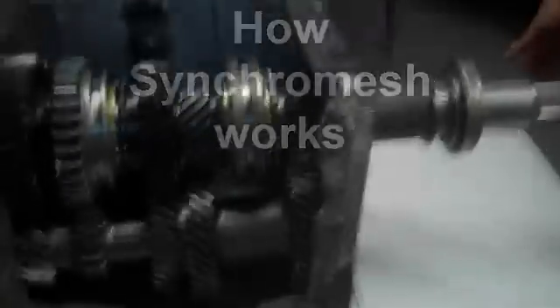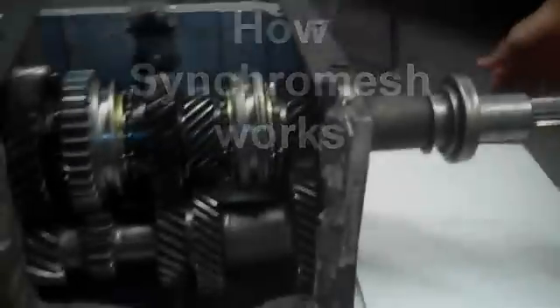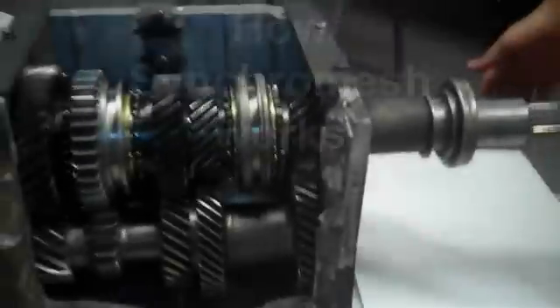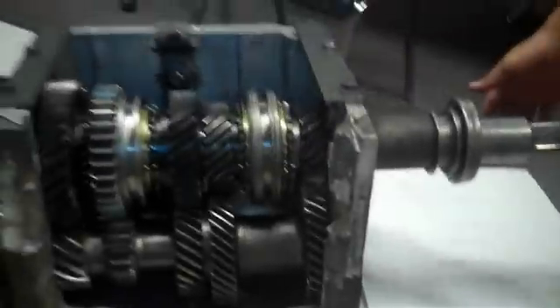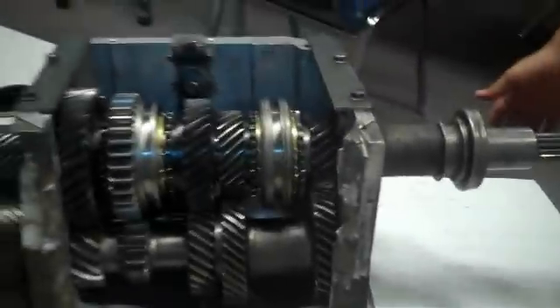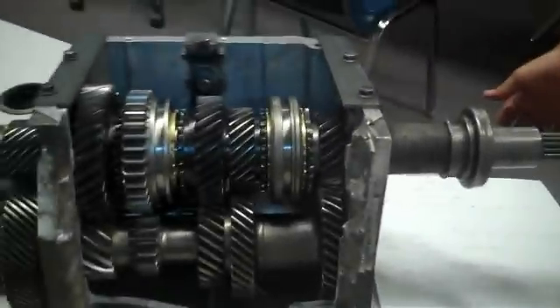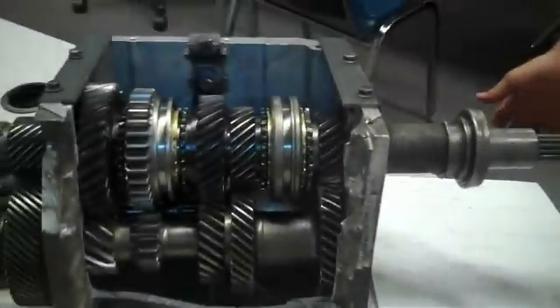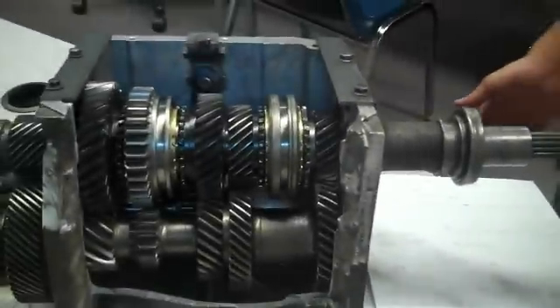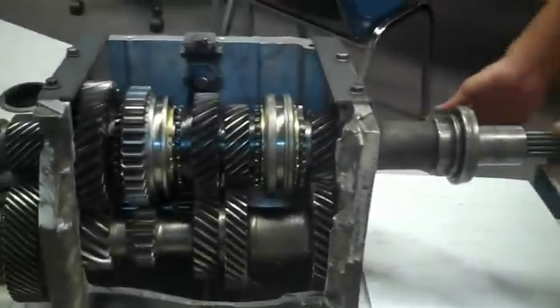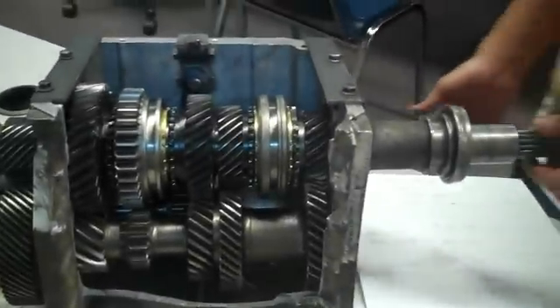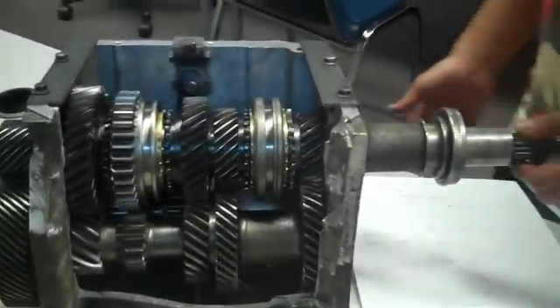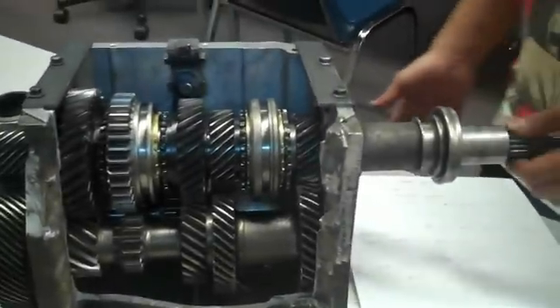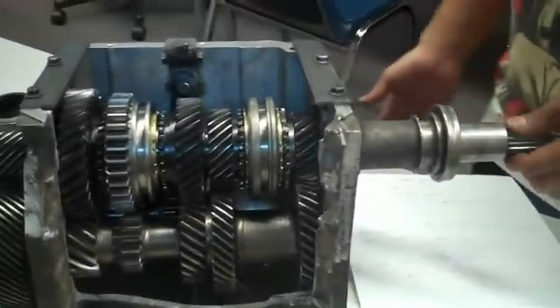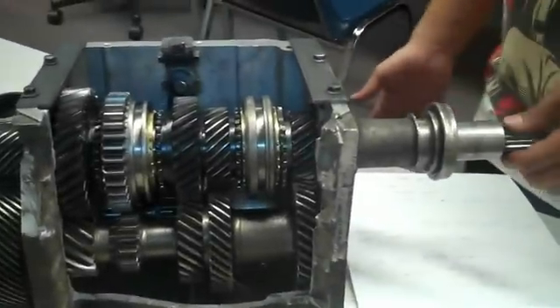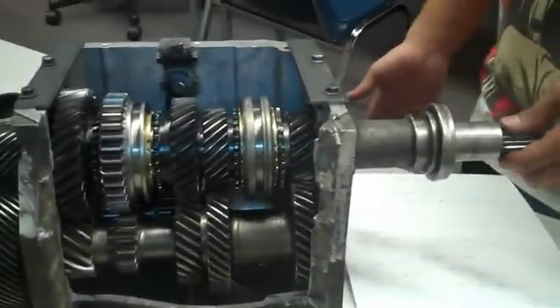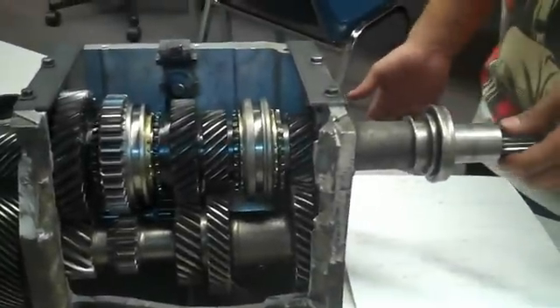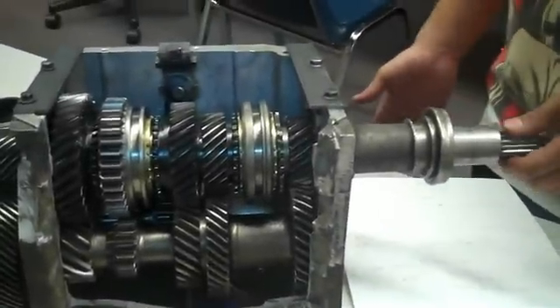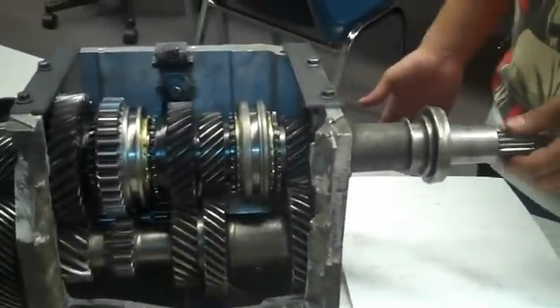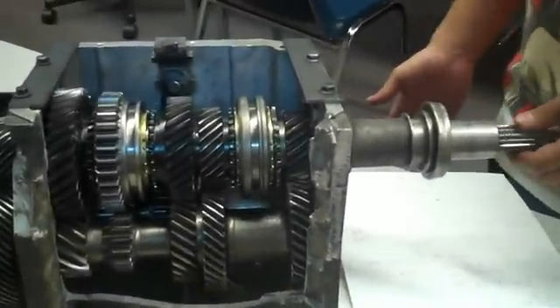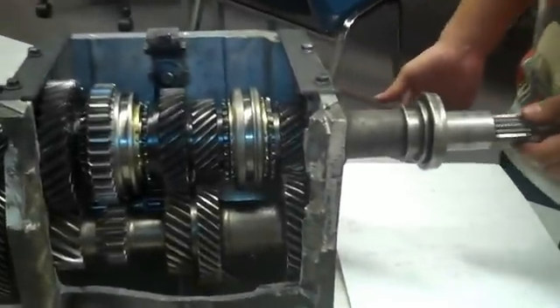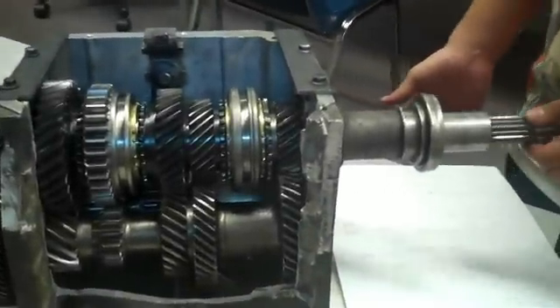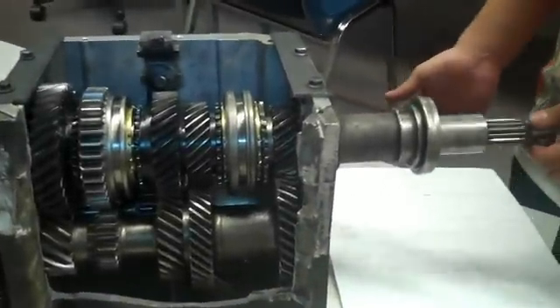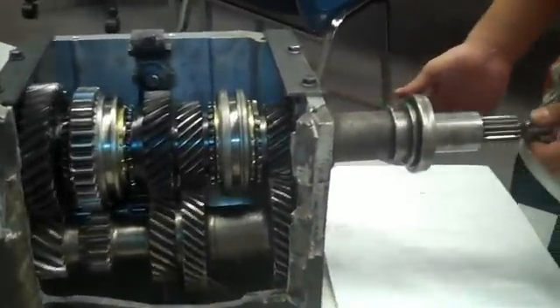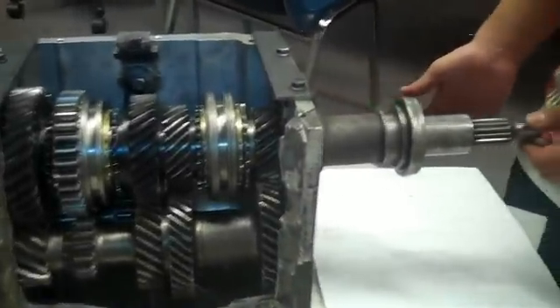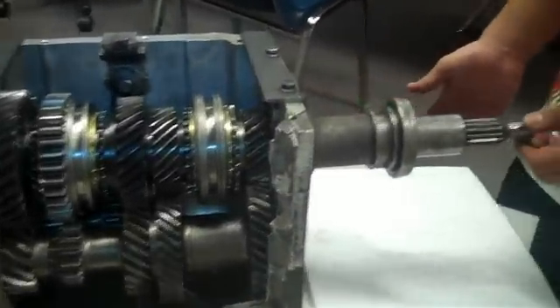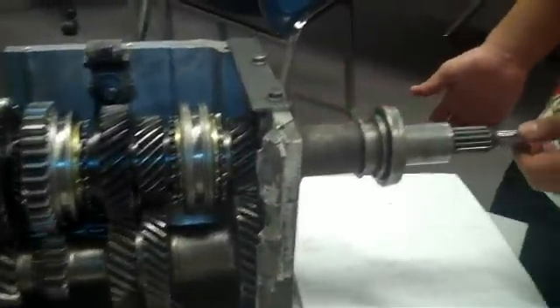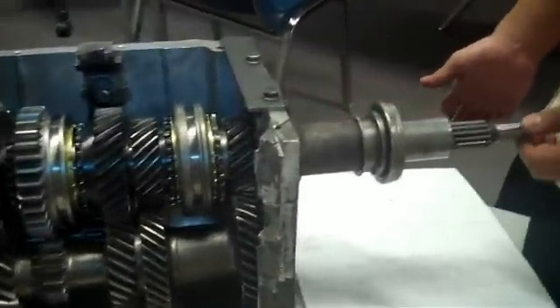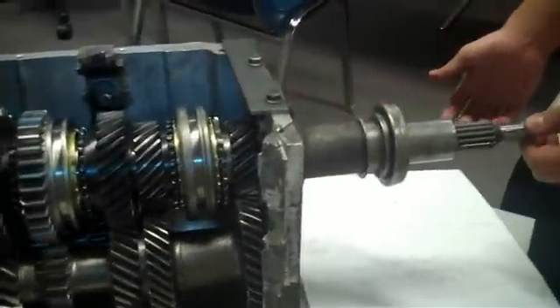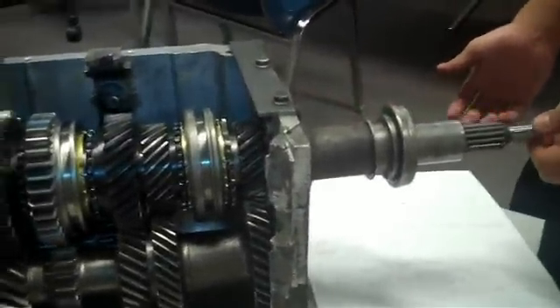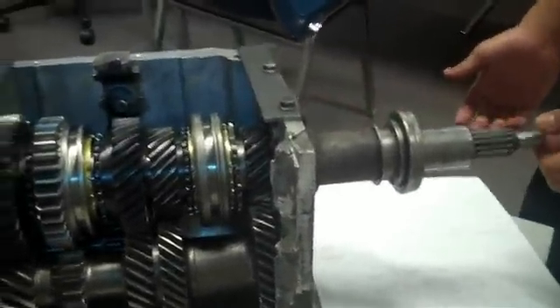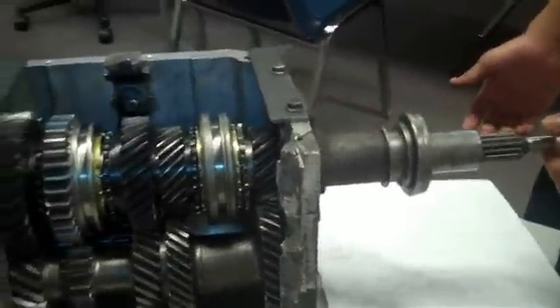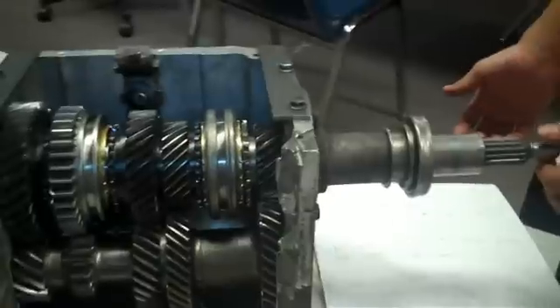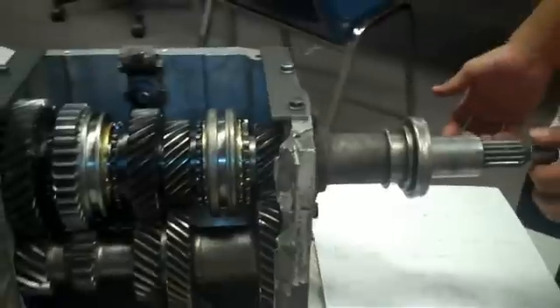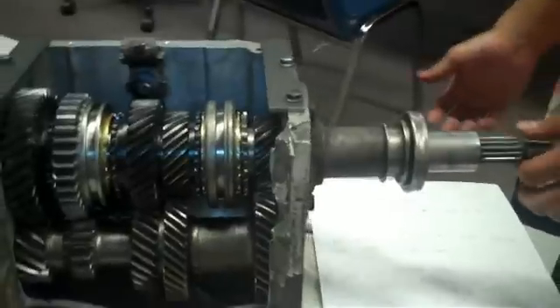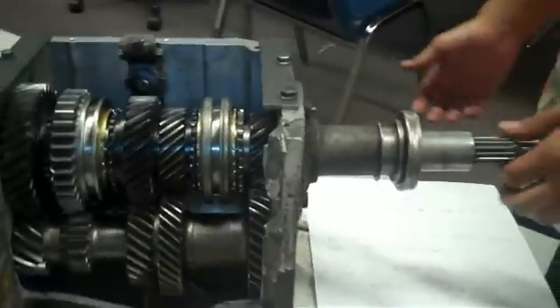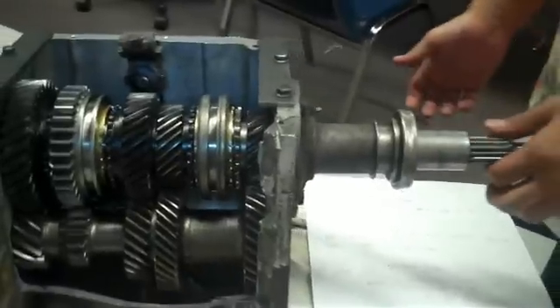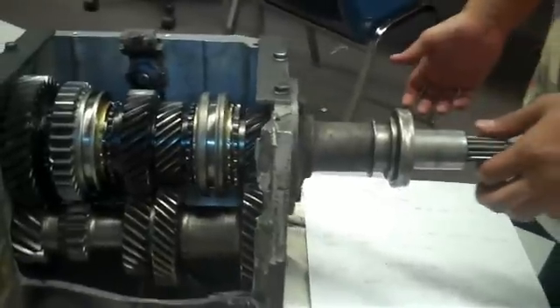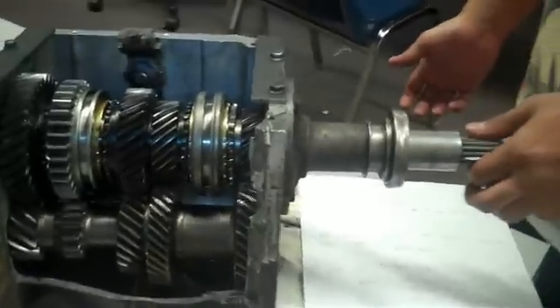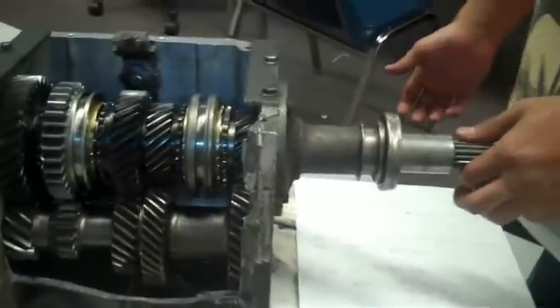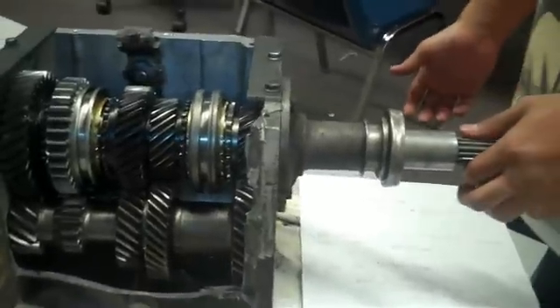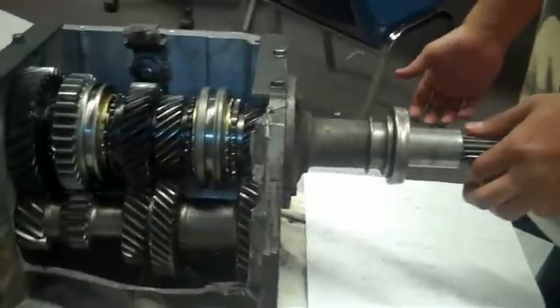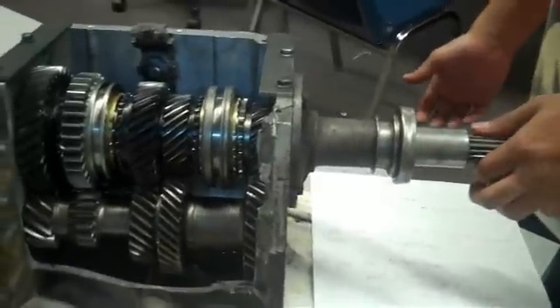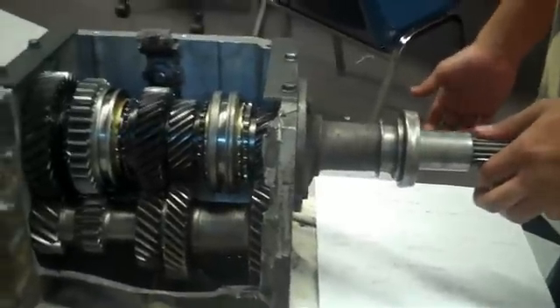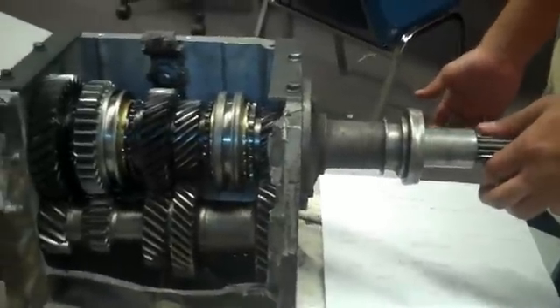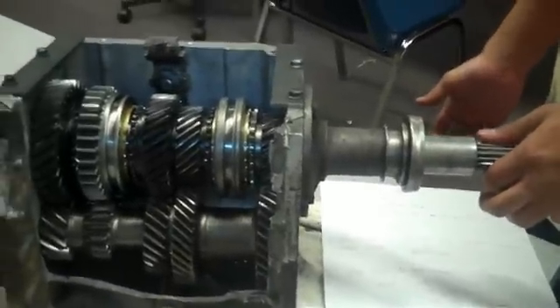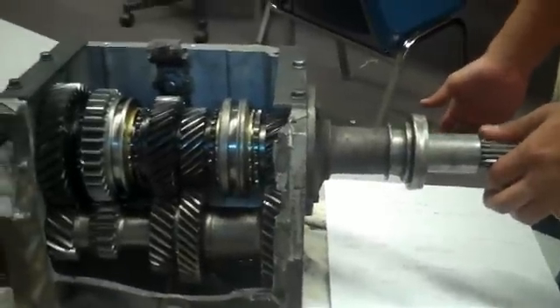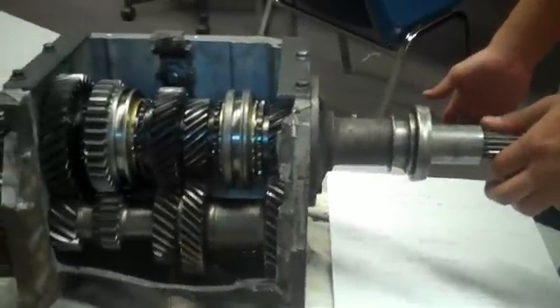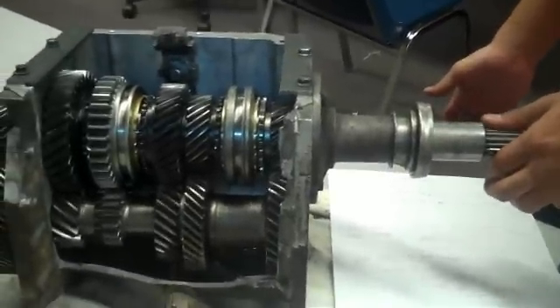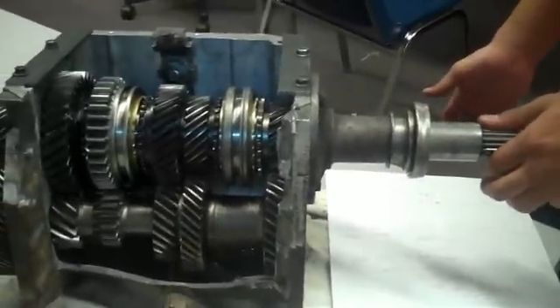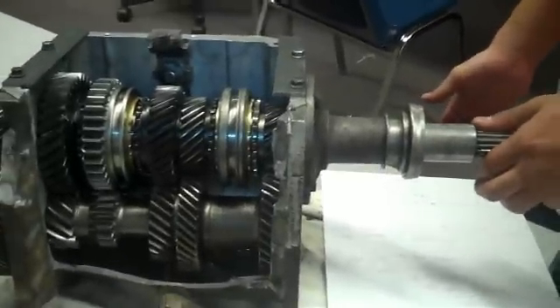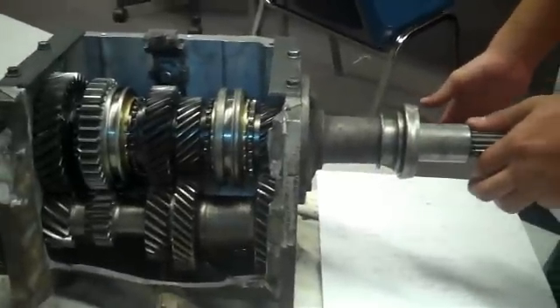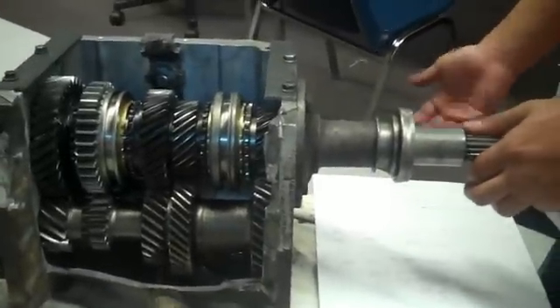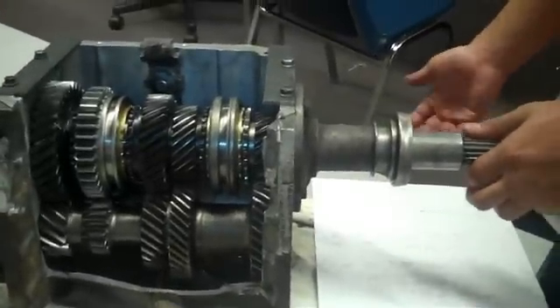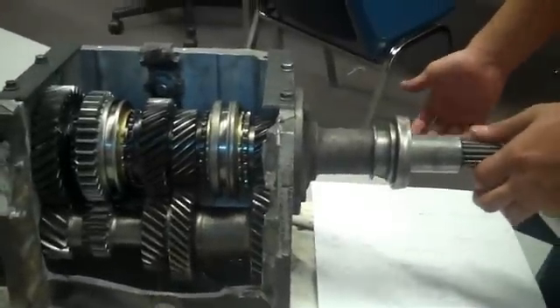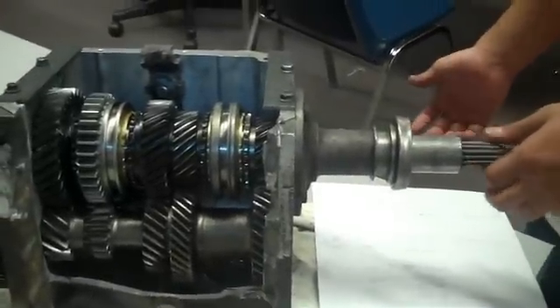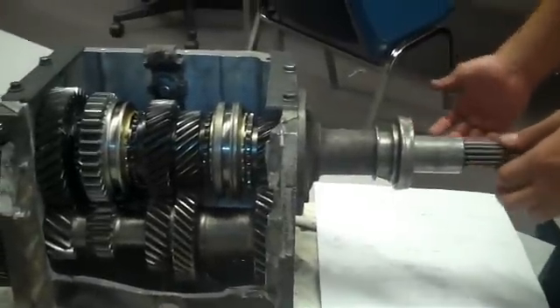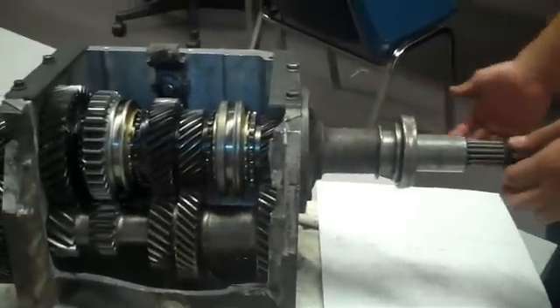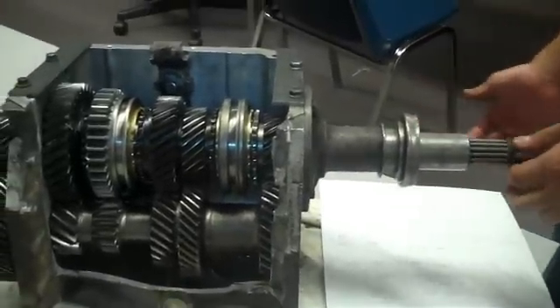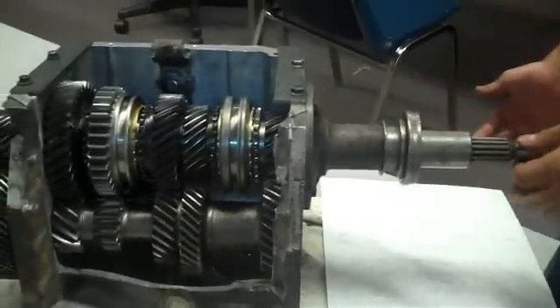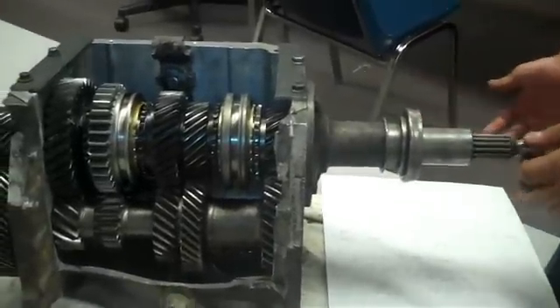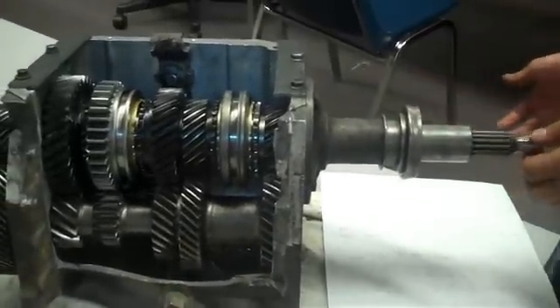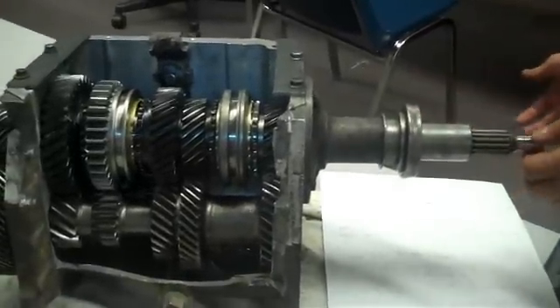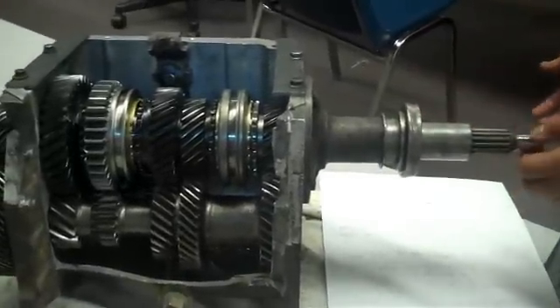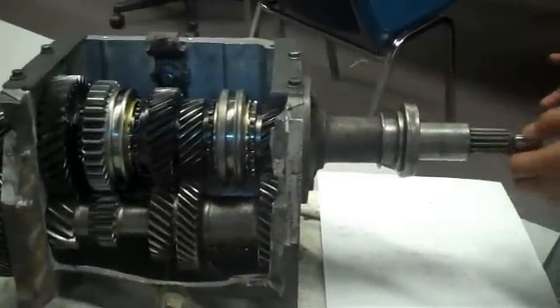If you want to learn more about manual transmission, go to our channel and watch how manual transmission works.